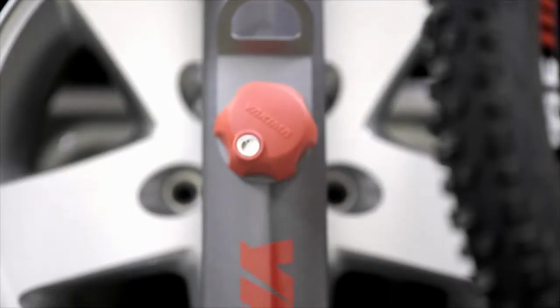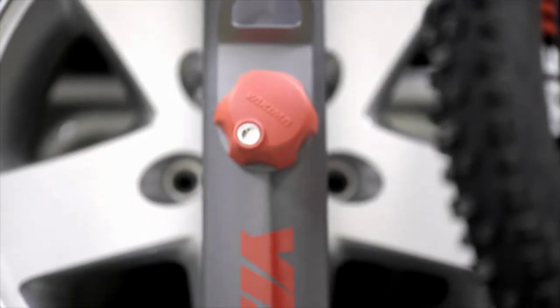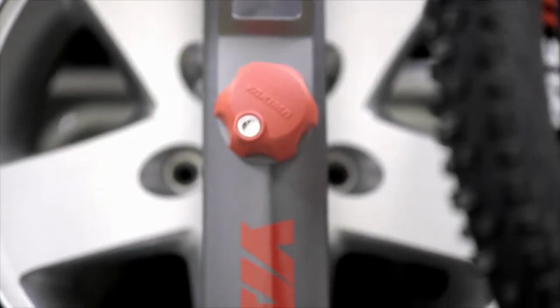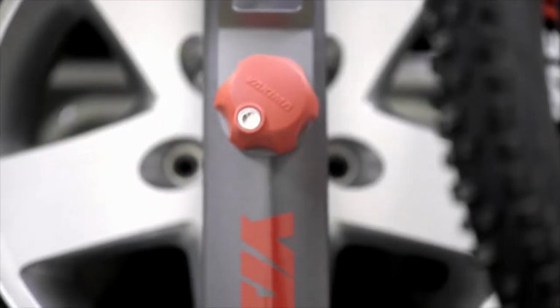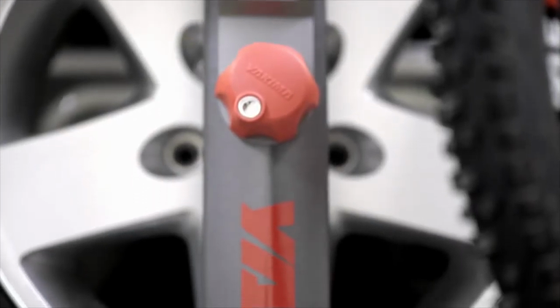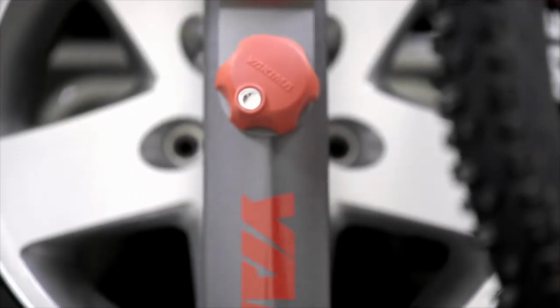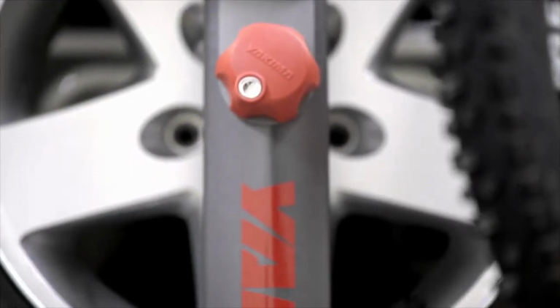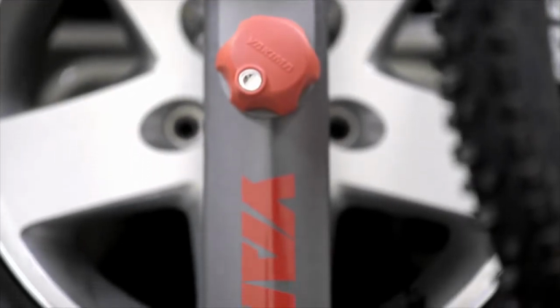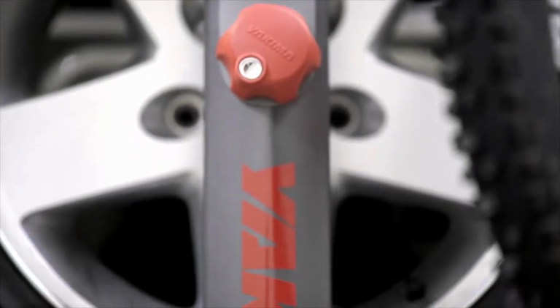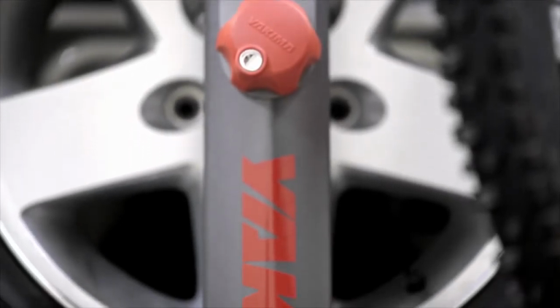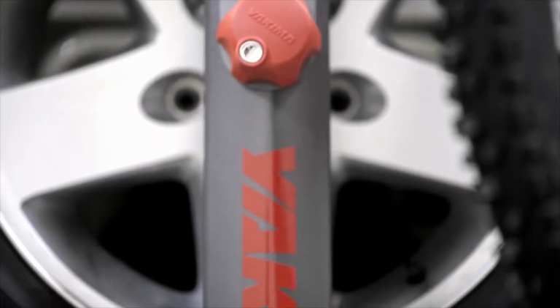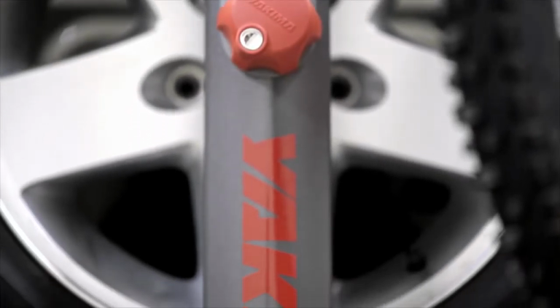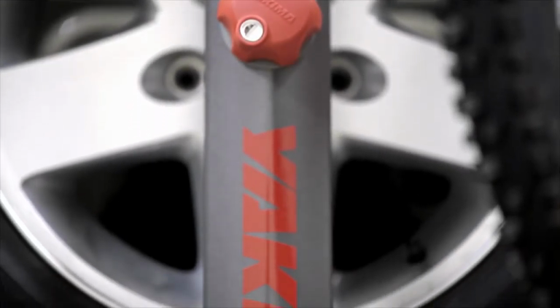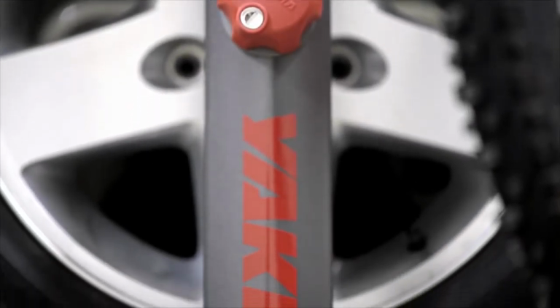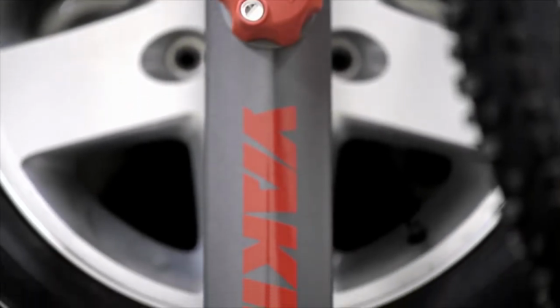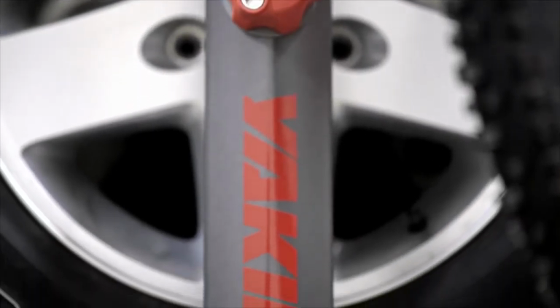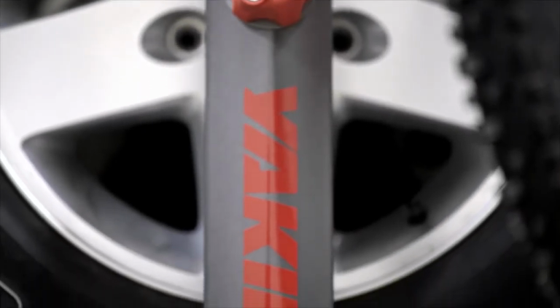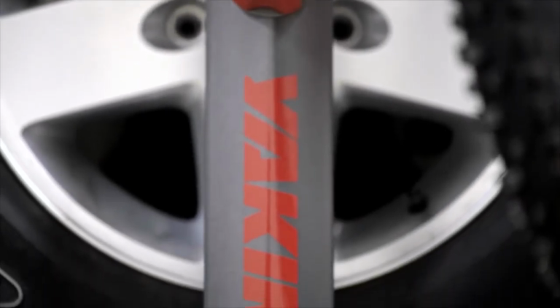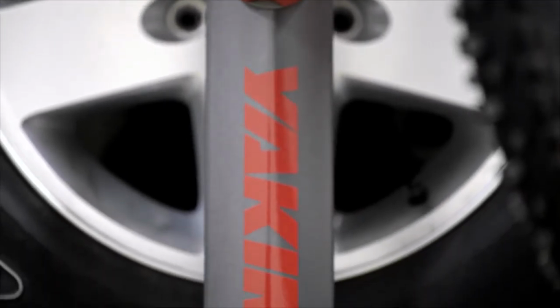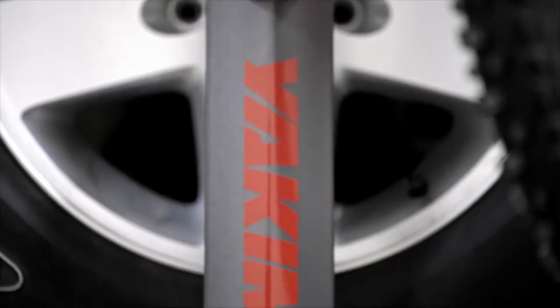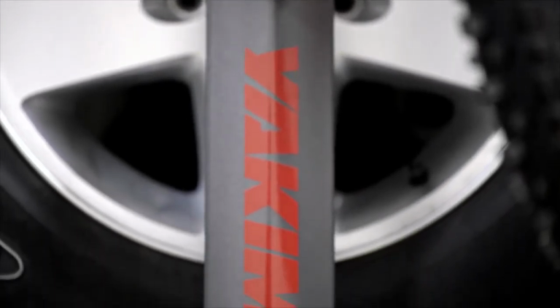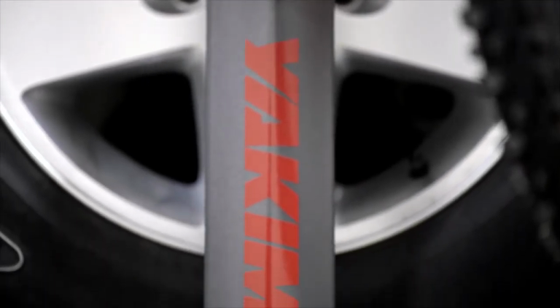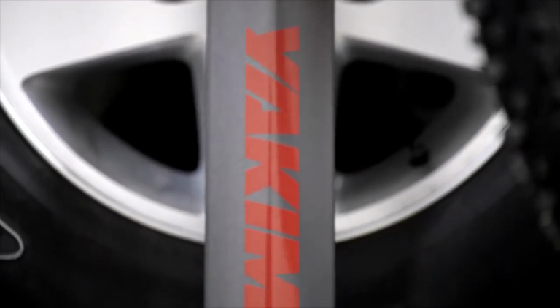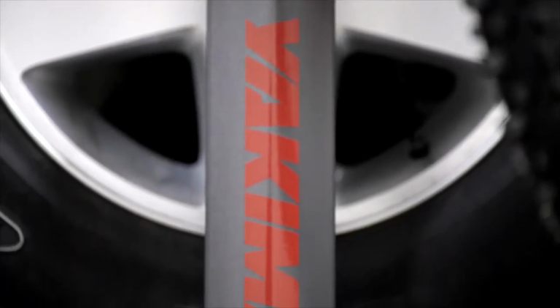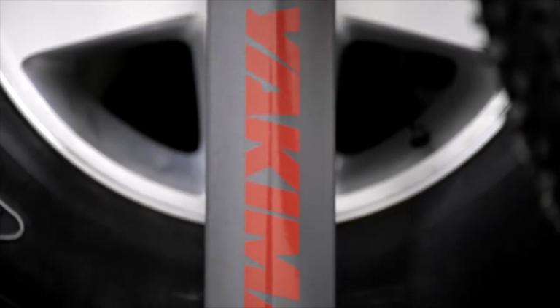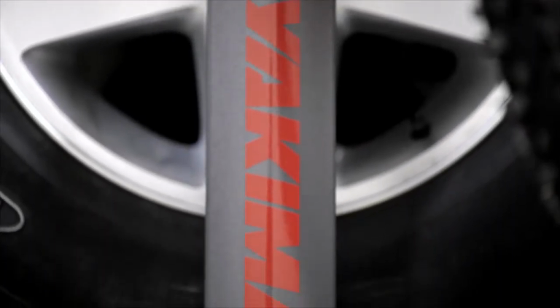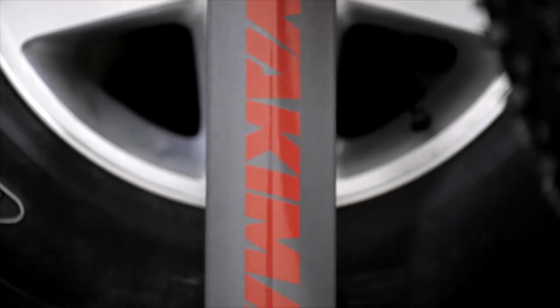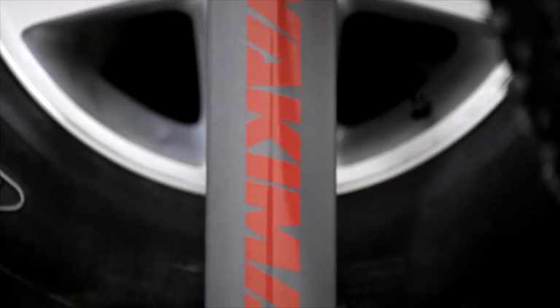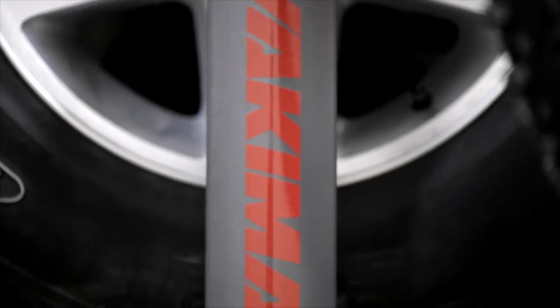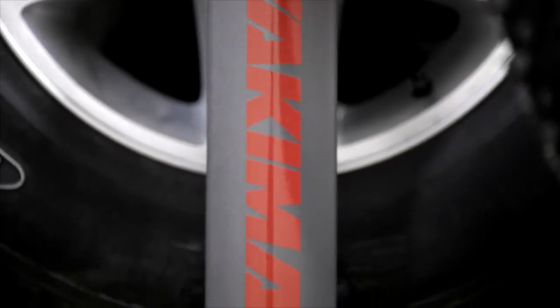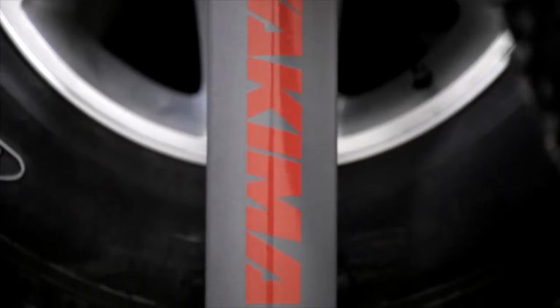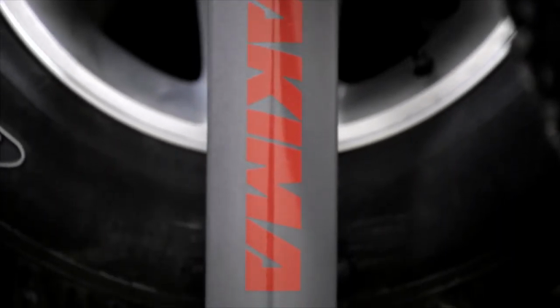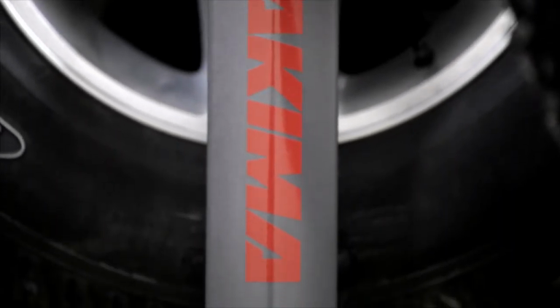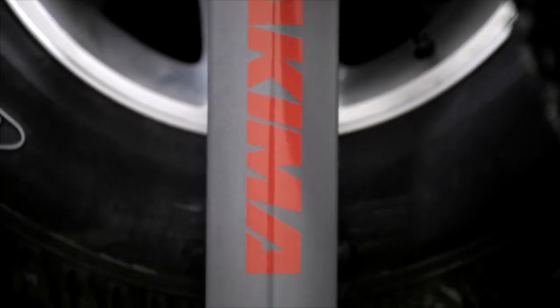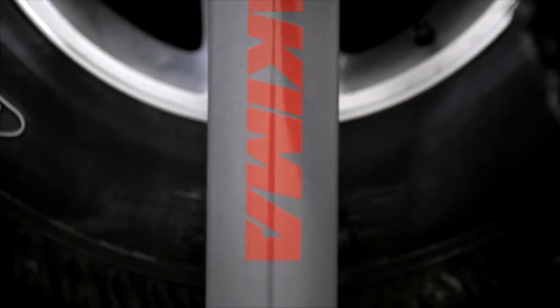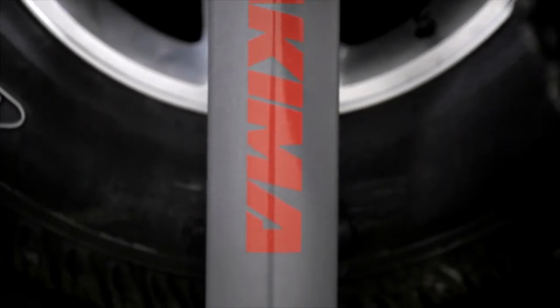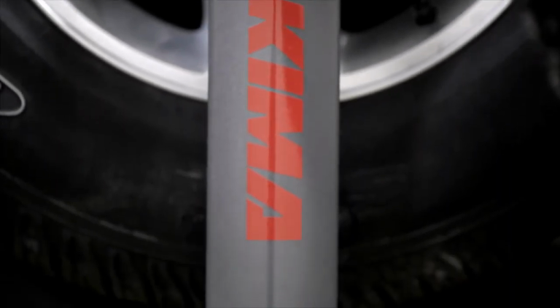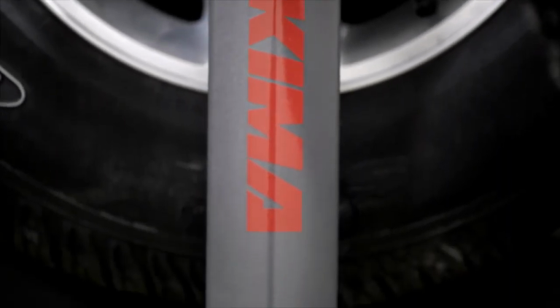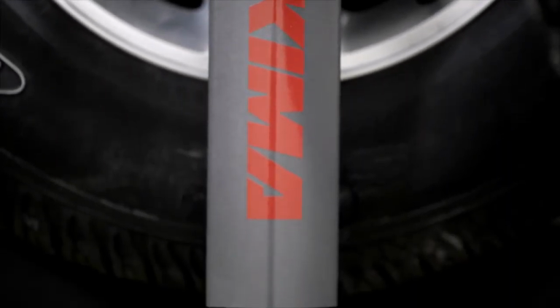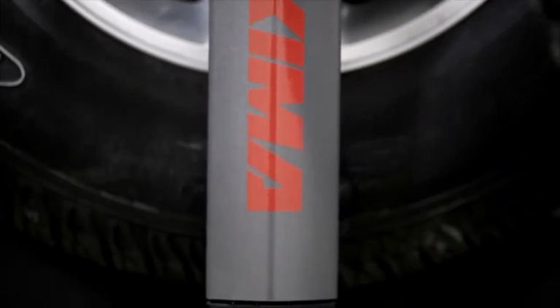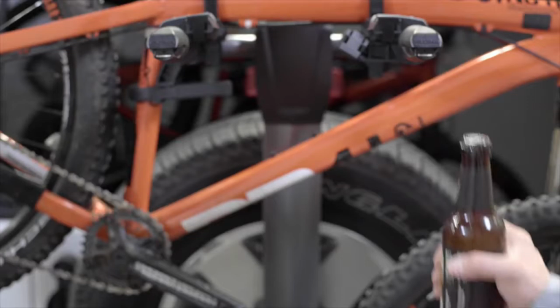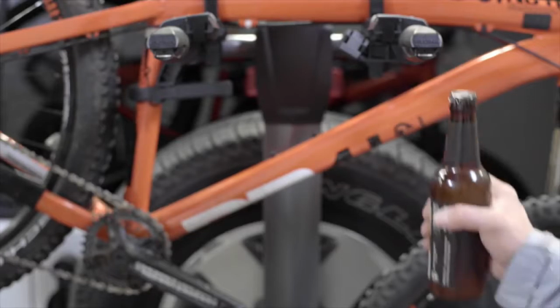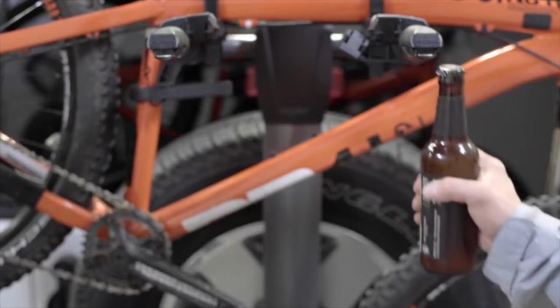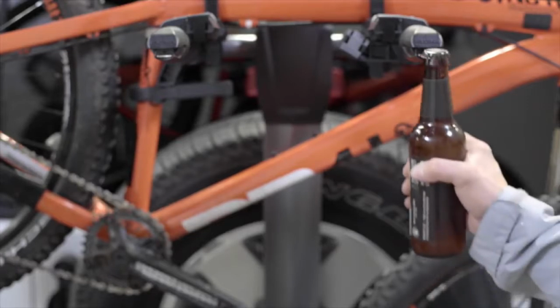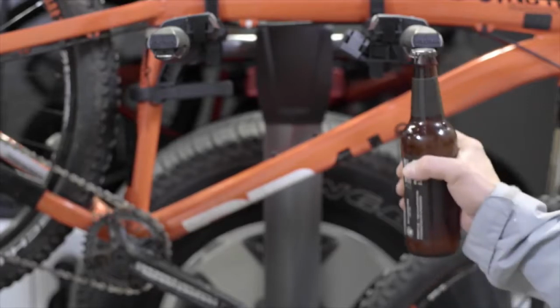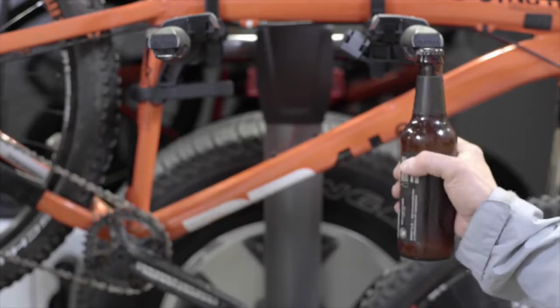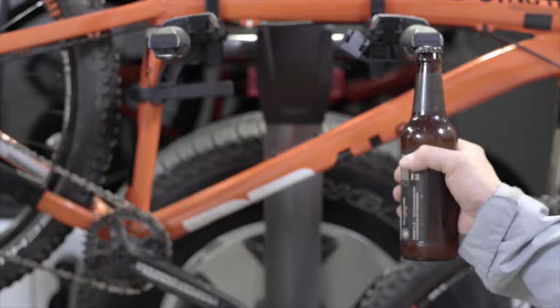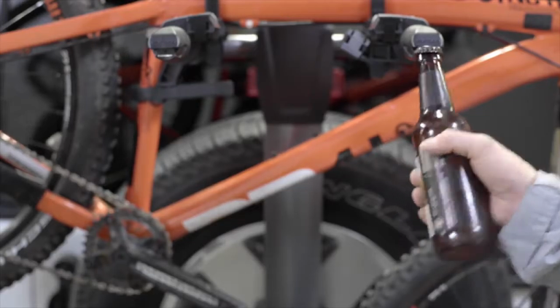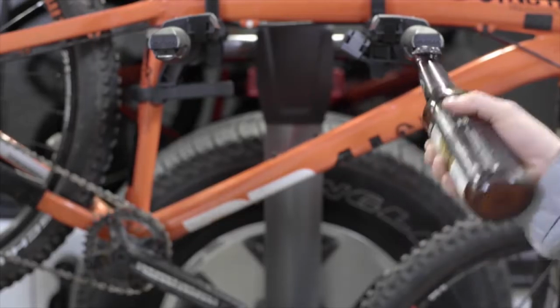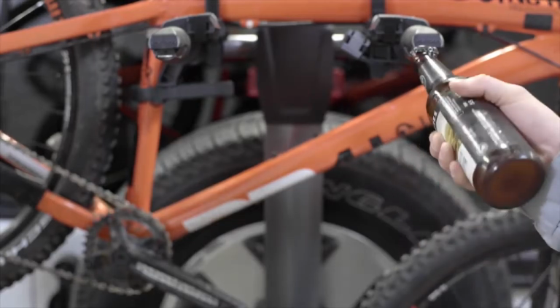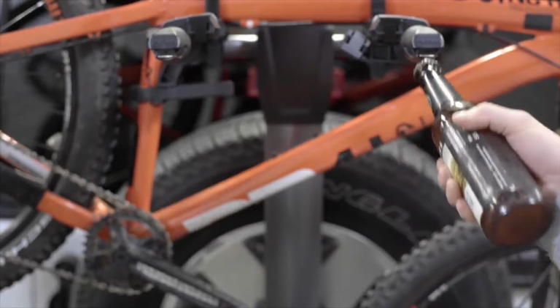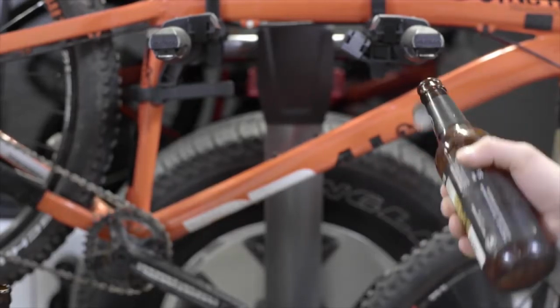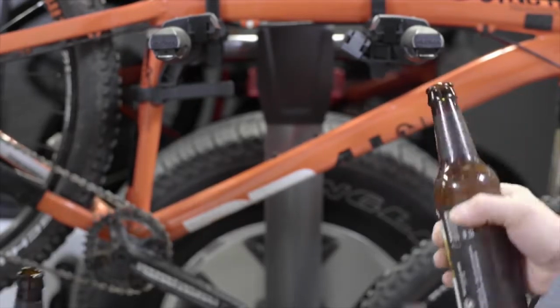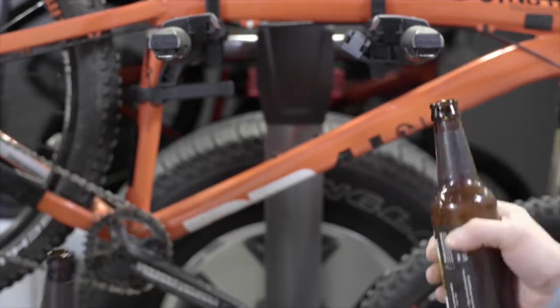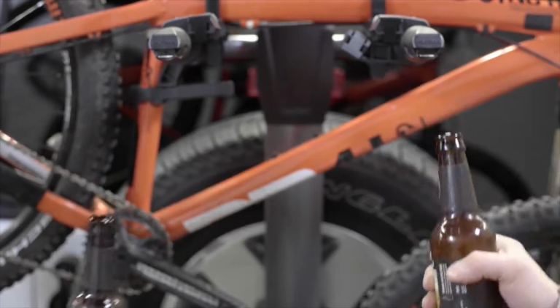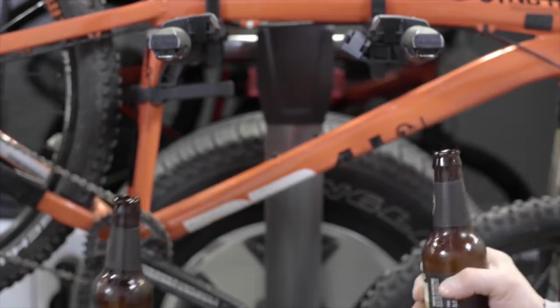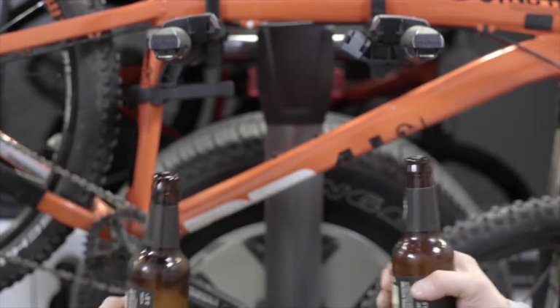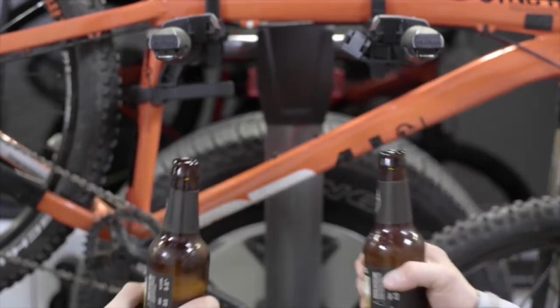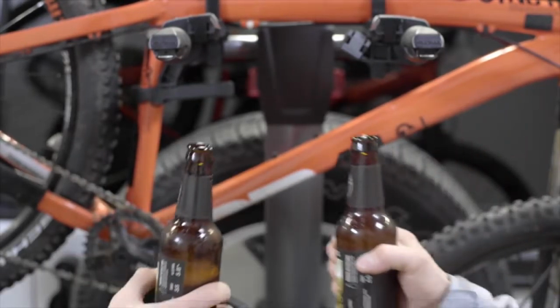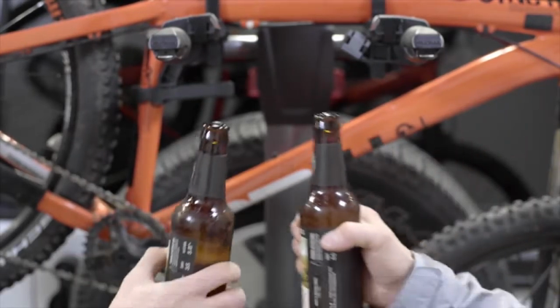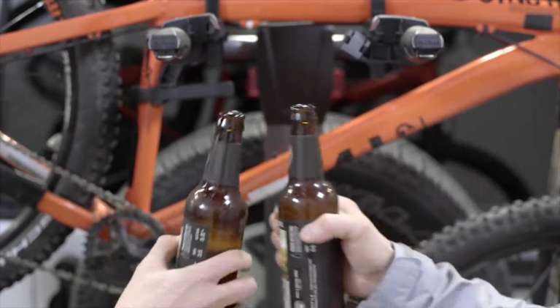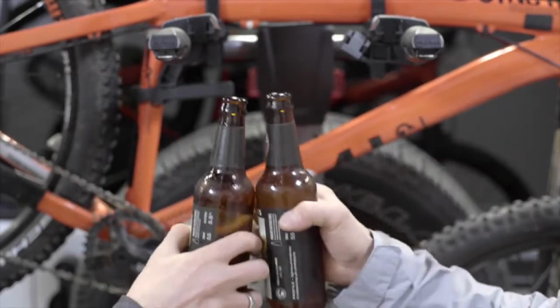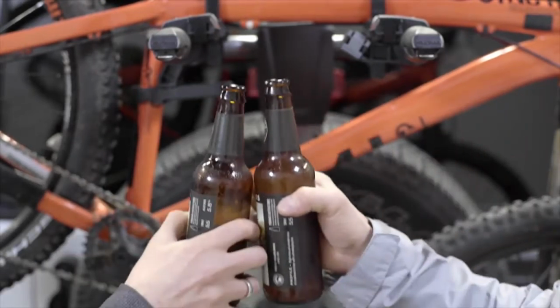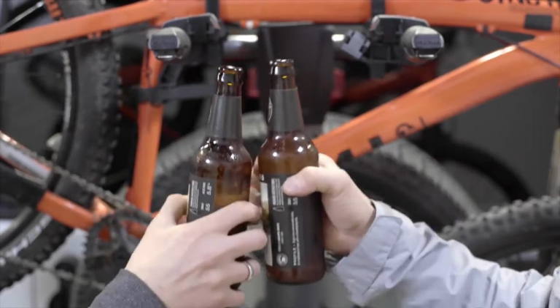The steel frame is built for years of rugged use, and there's a built-in bottle opener. Cheers!